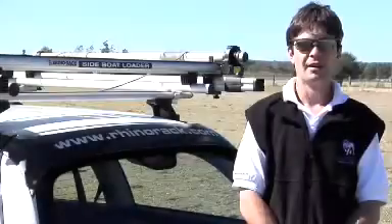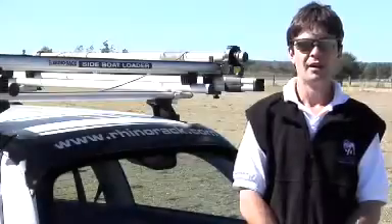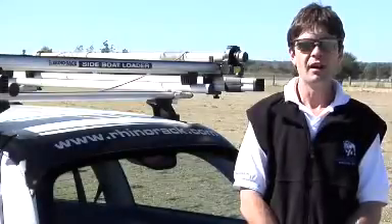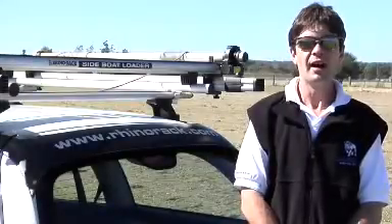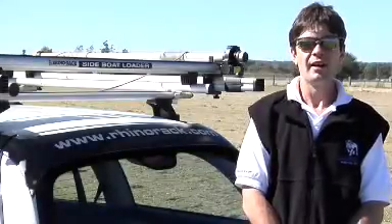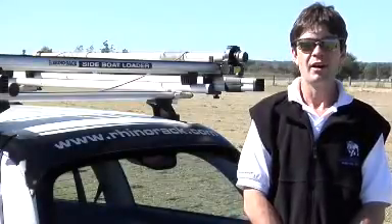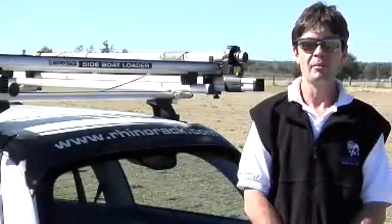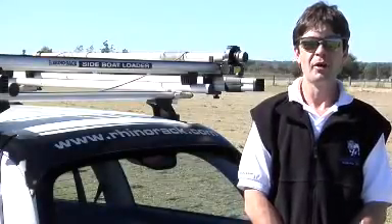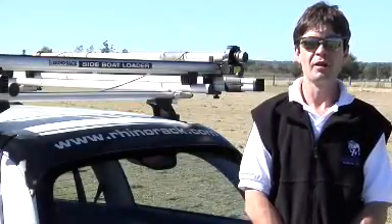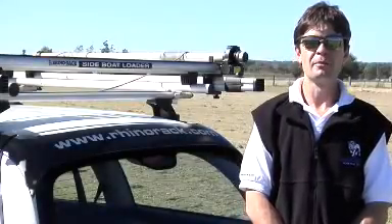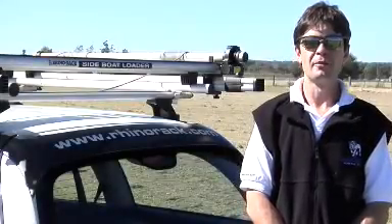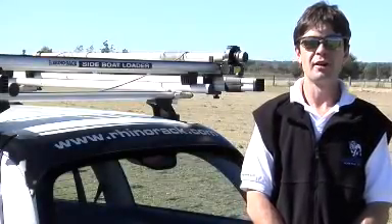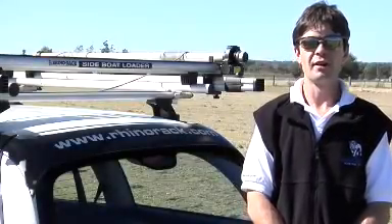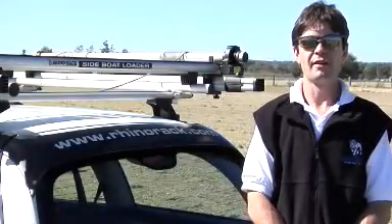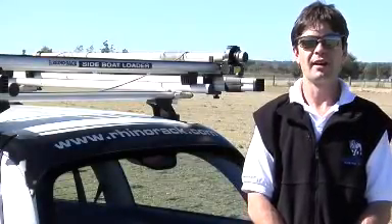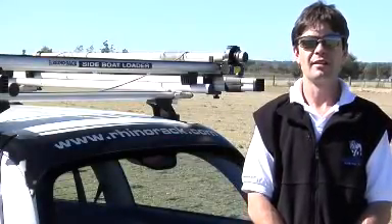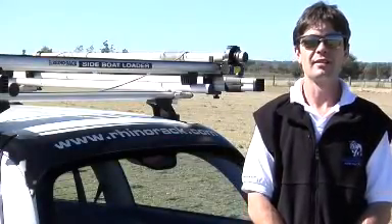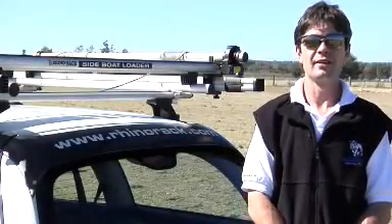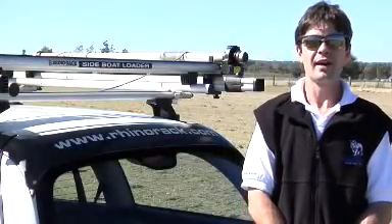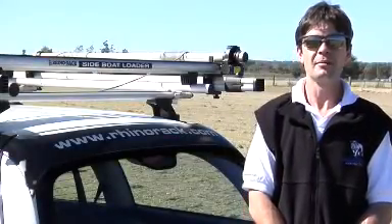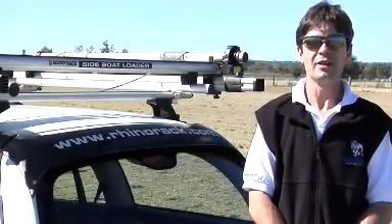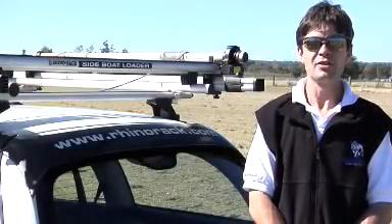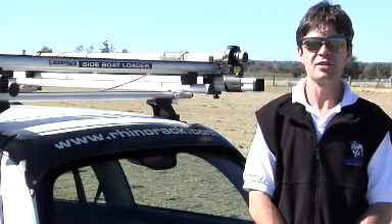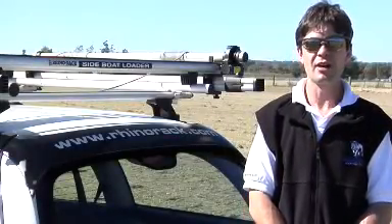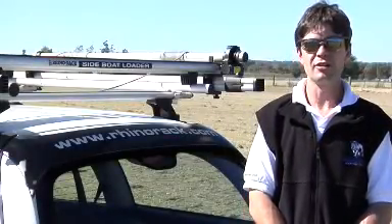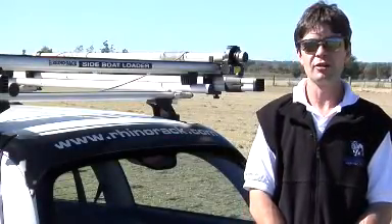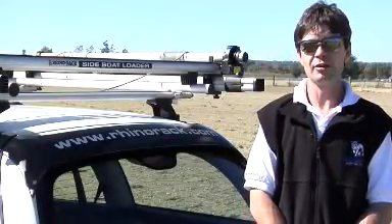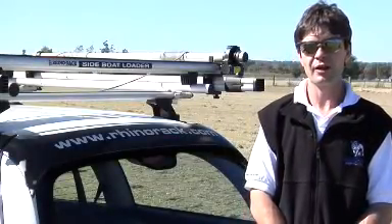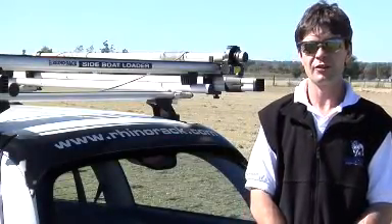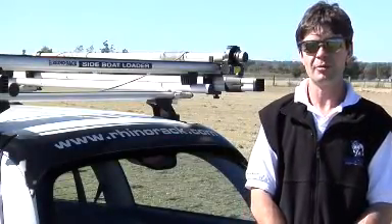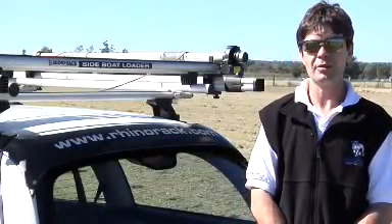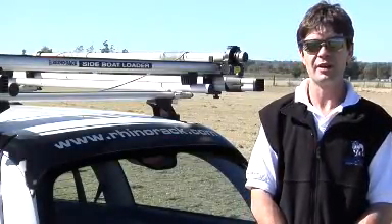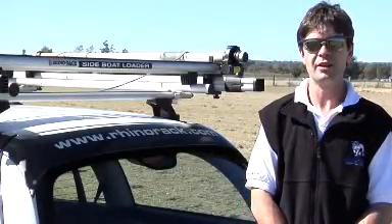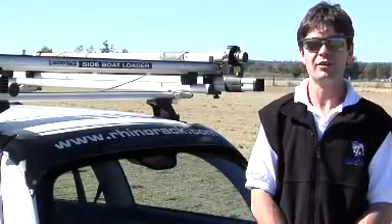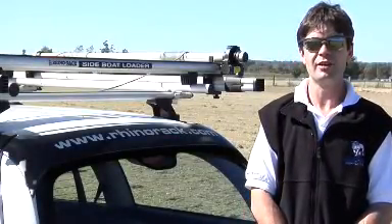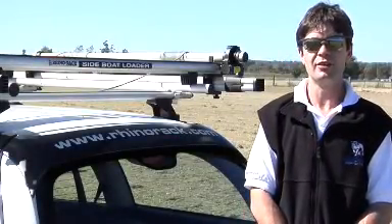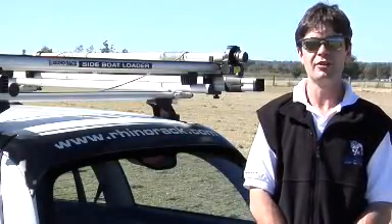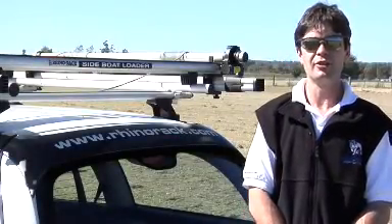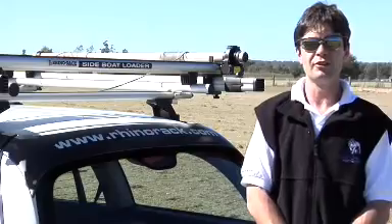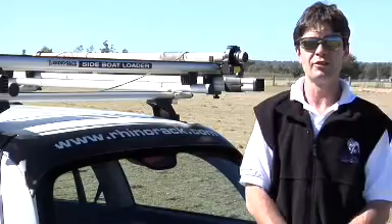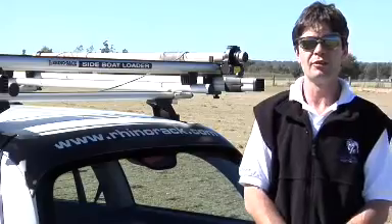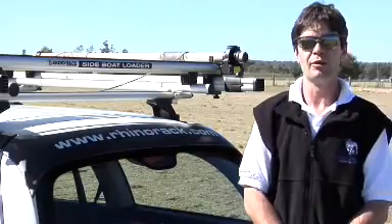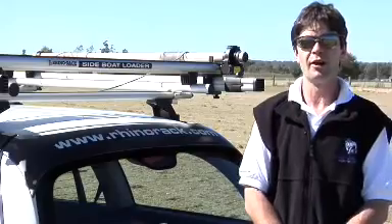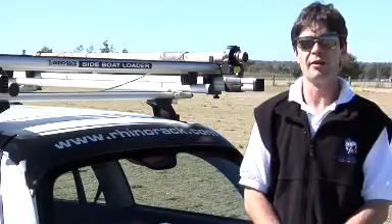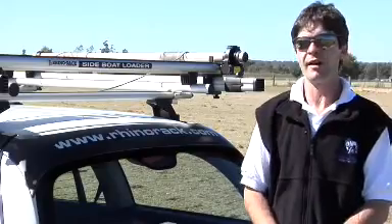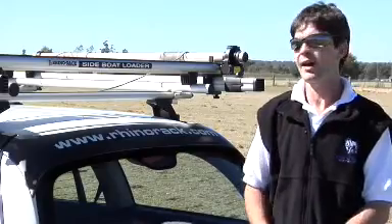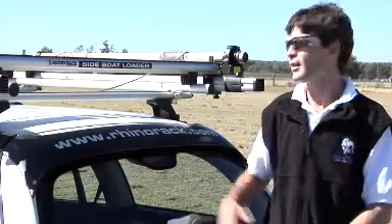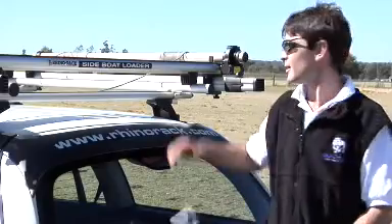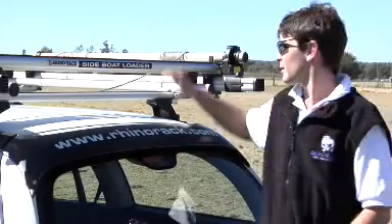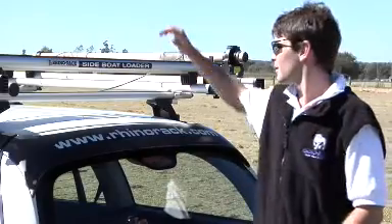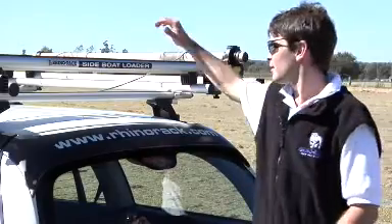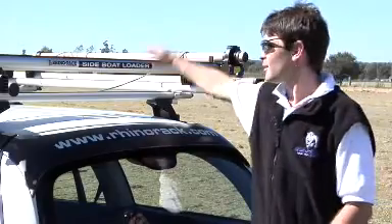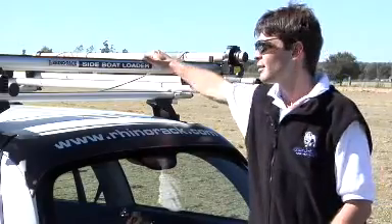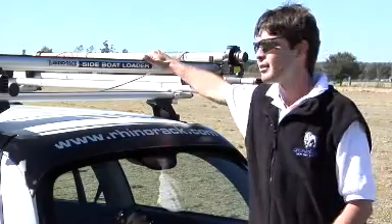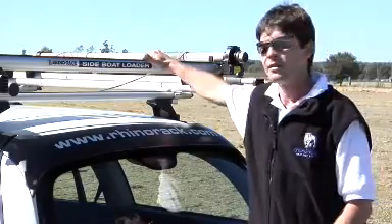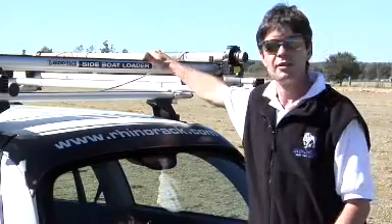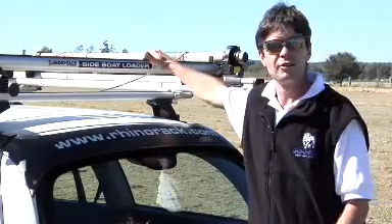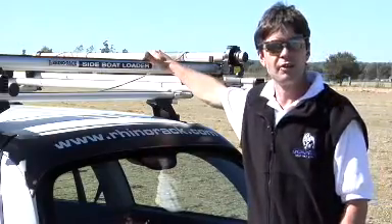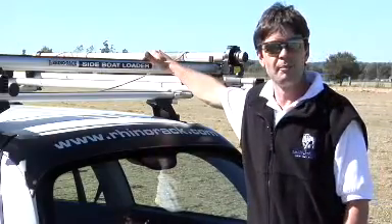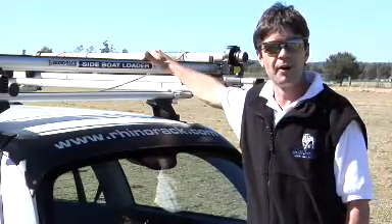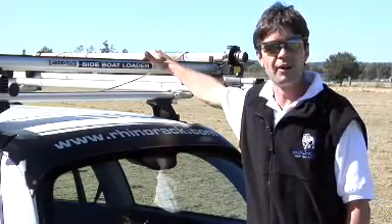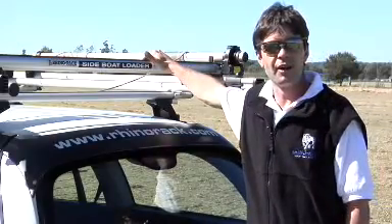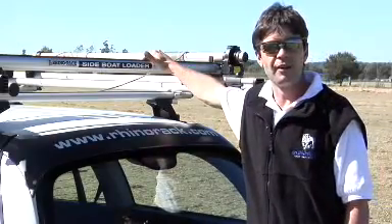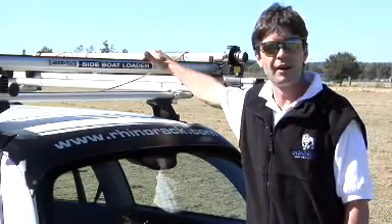Hi, I'm Michael from Rhino Rack. Today I'm here to show you how simple and easy it is to use the new Rhino Rack side boatloader.